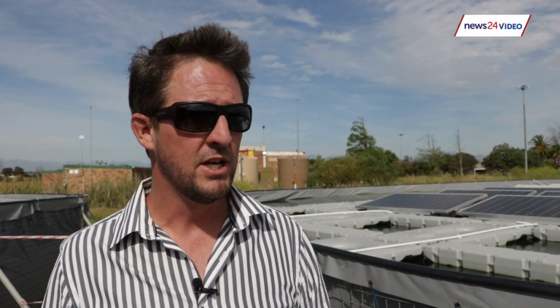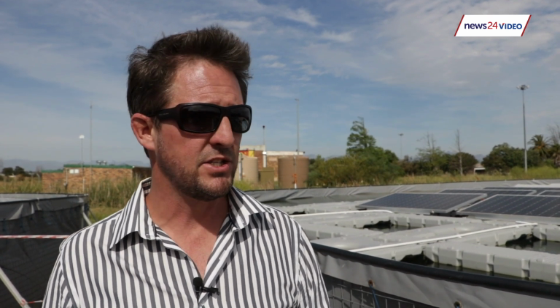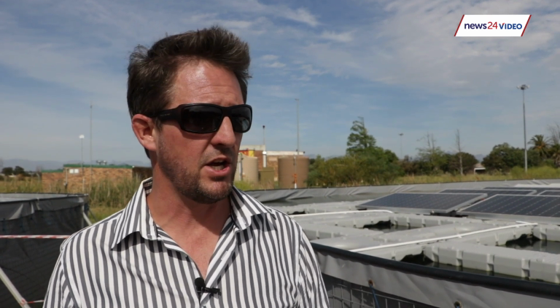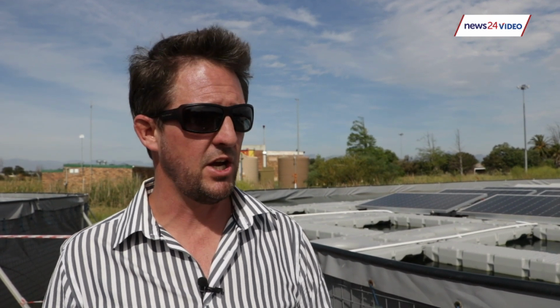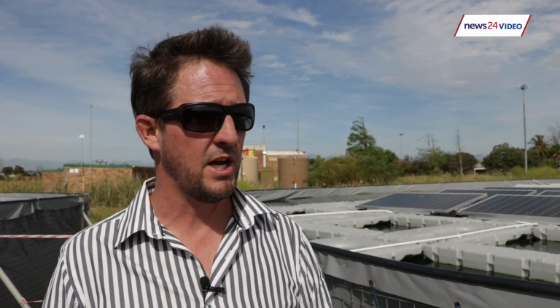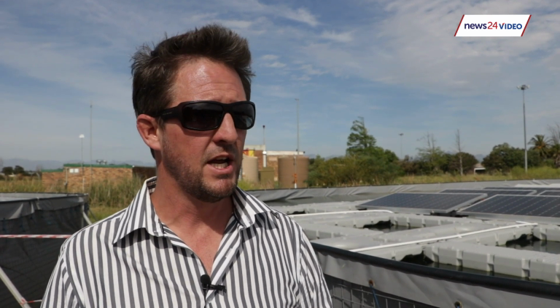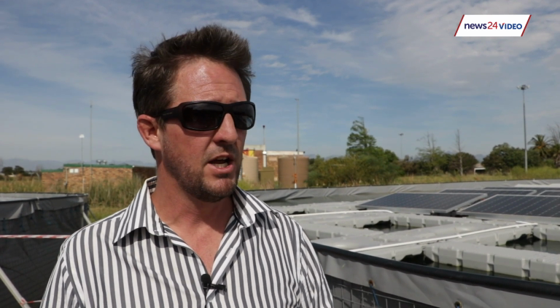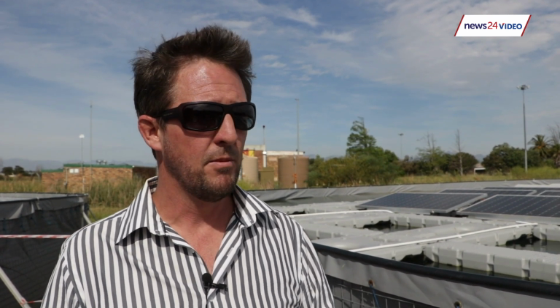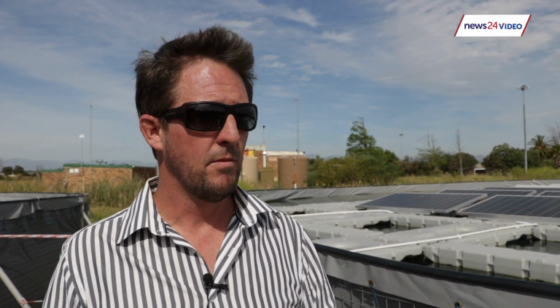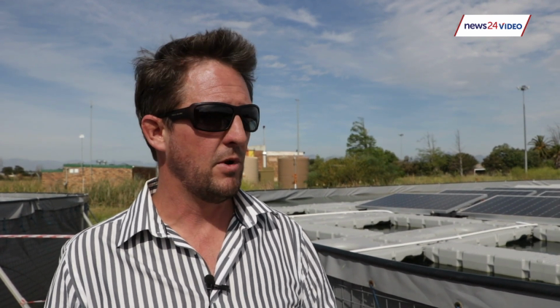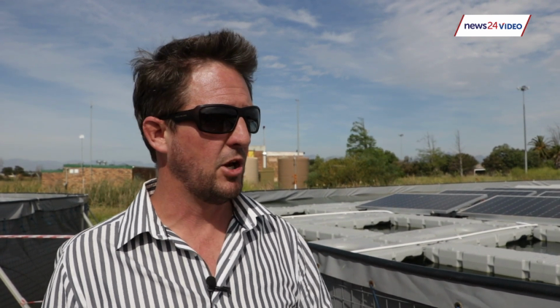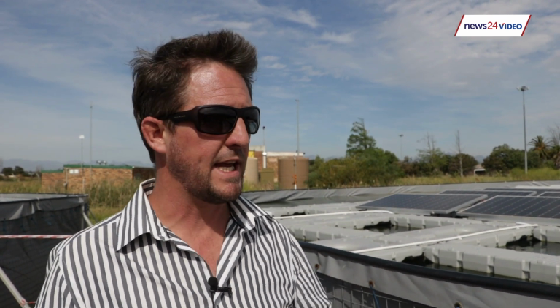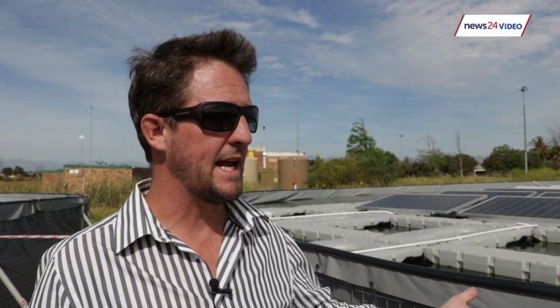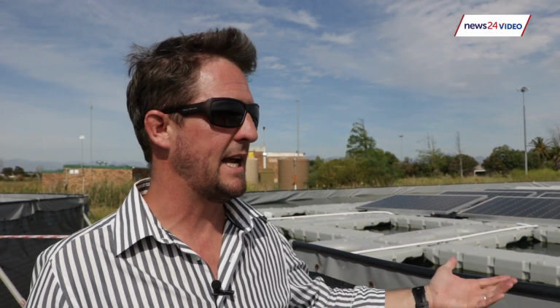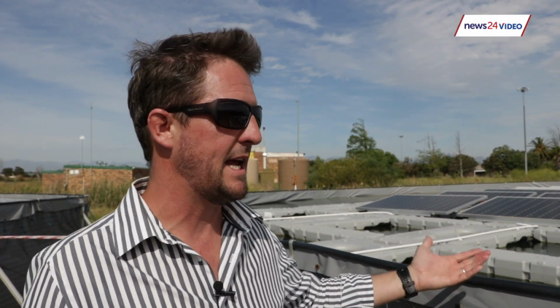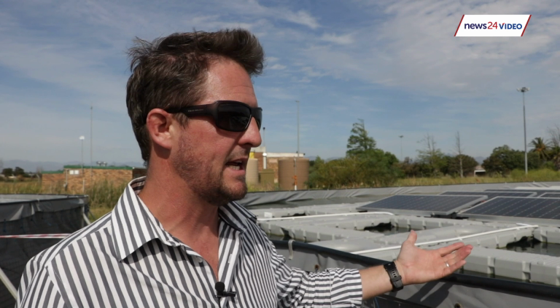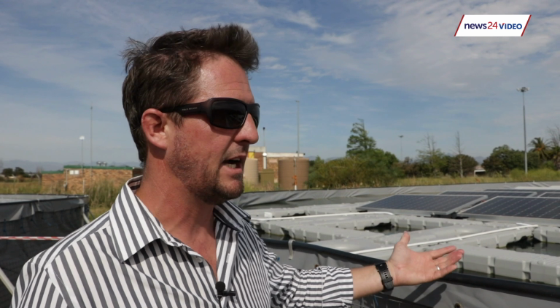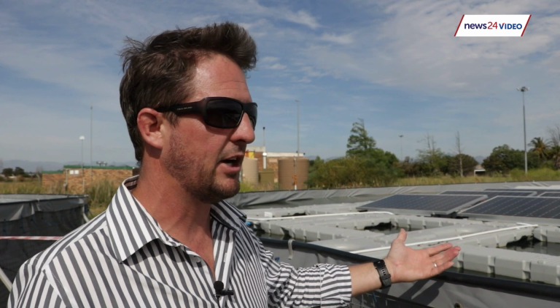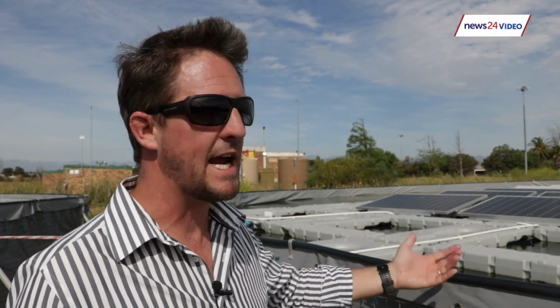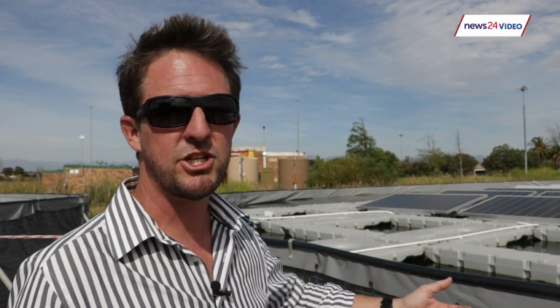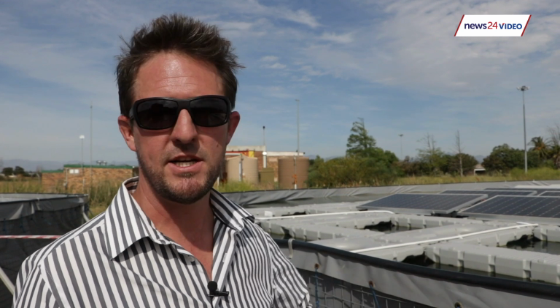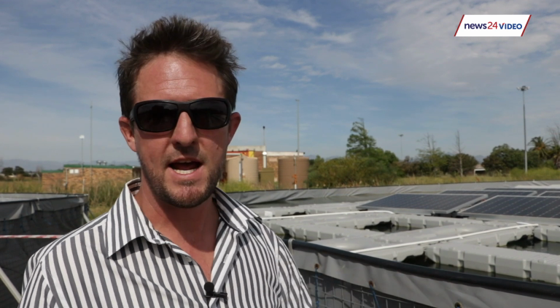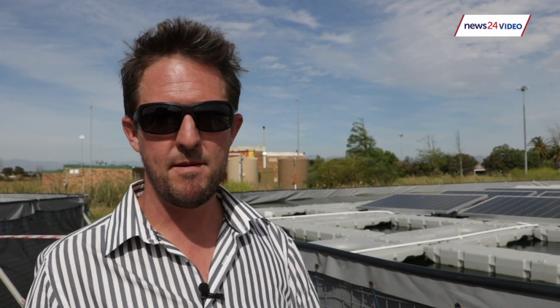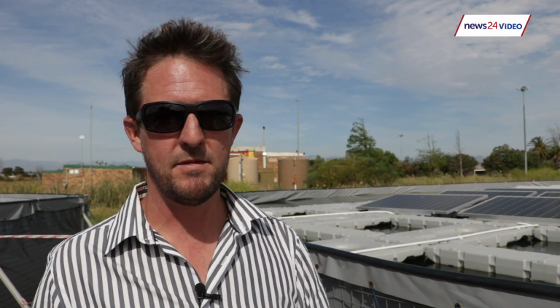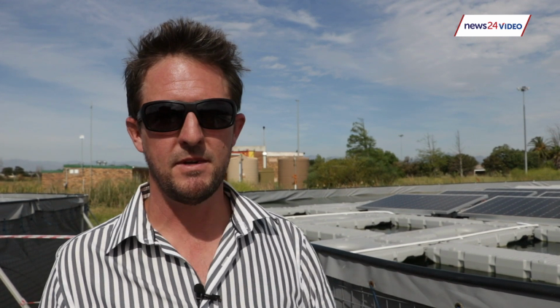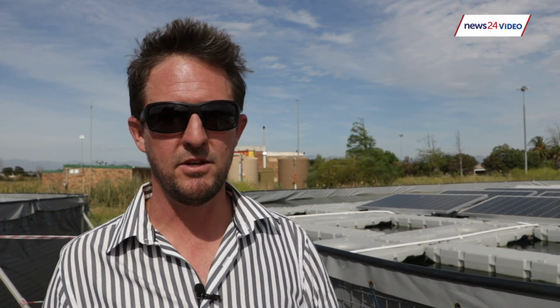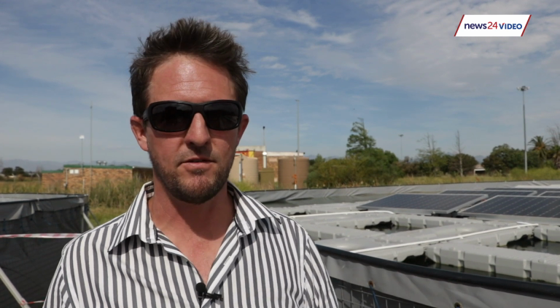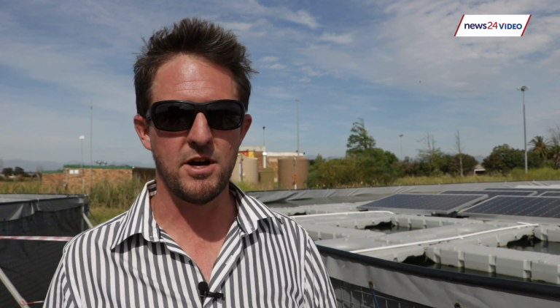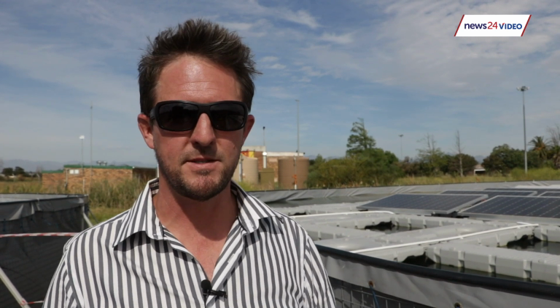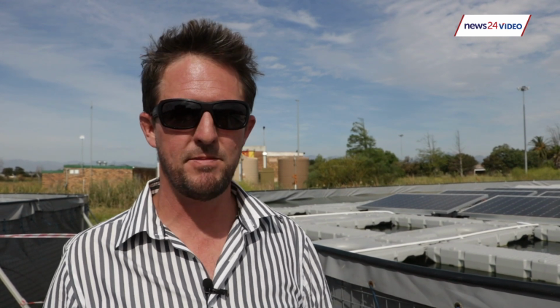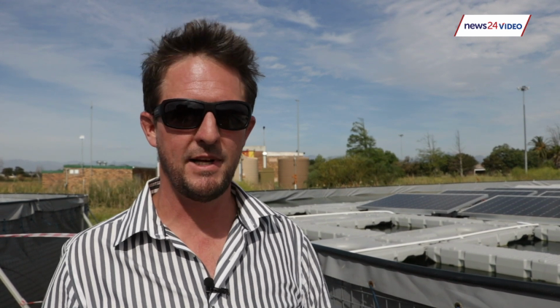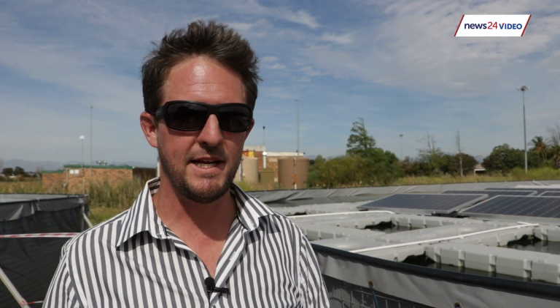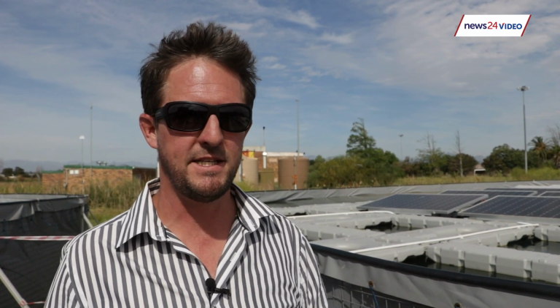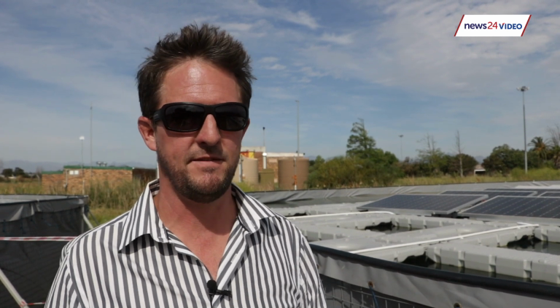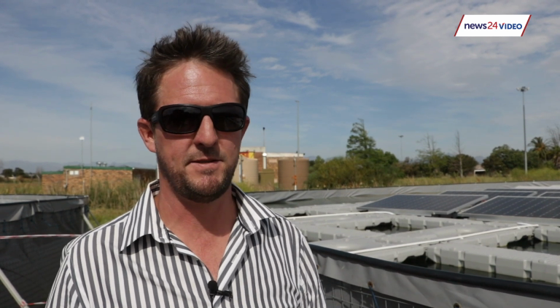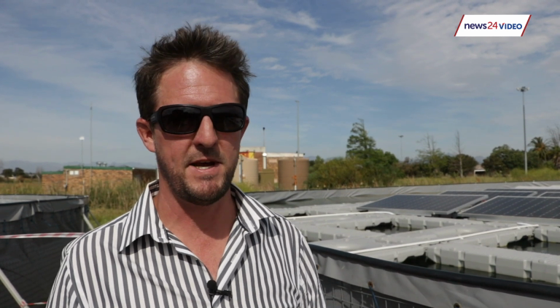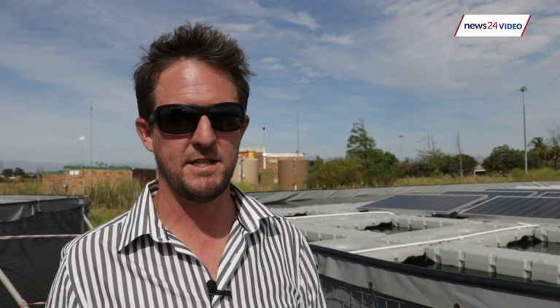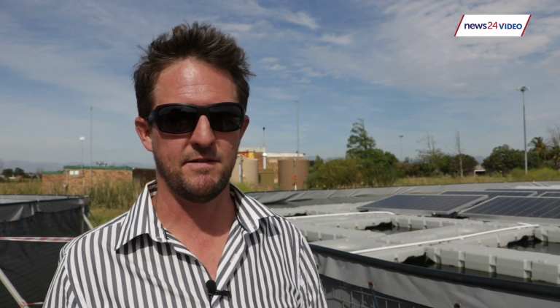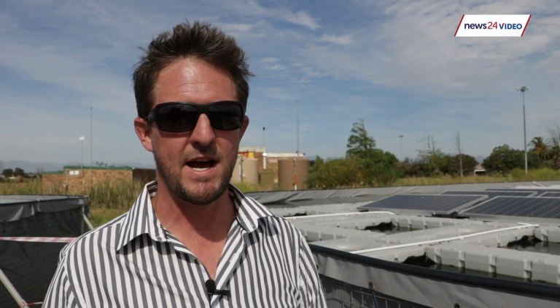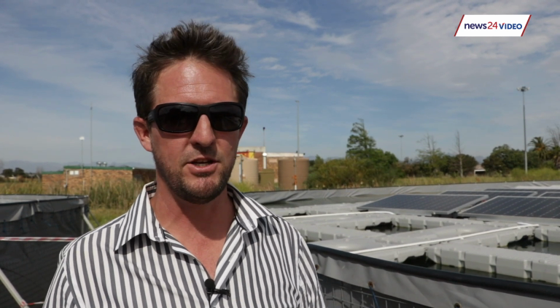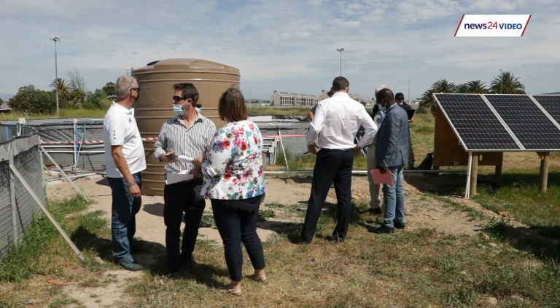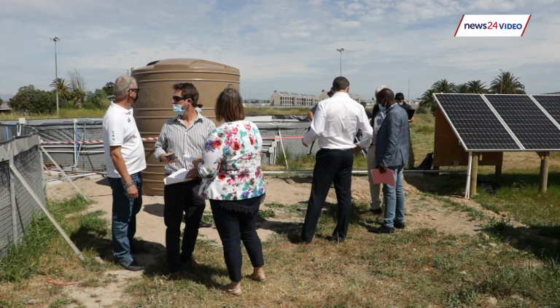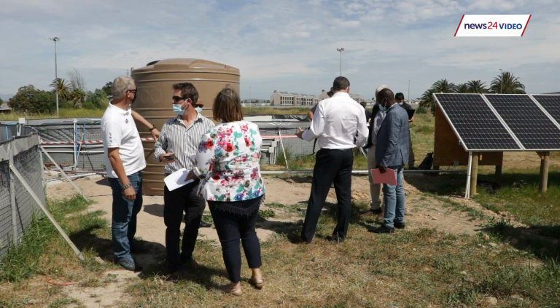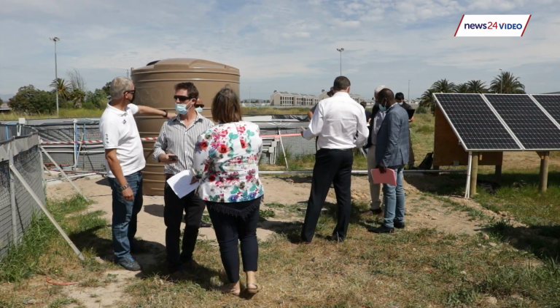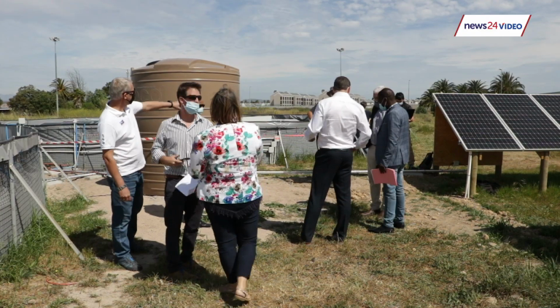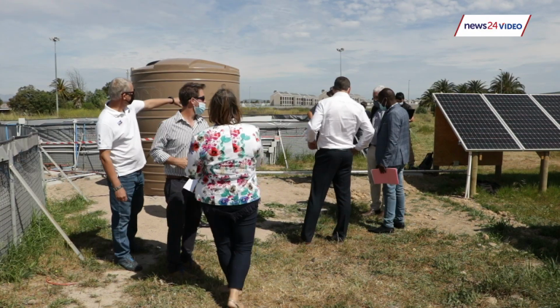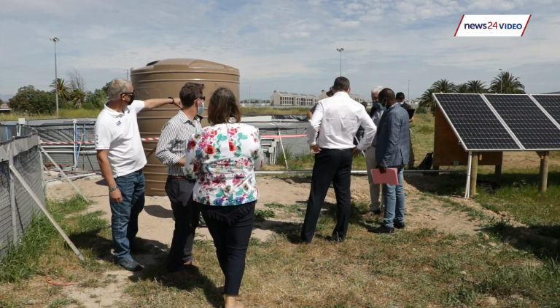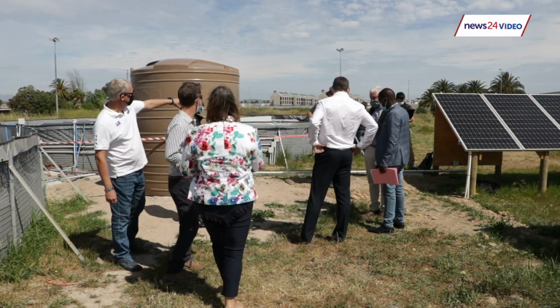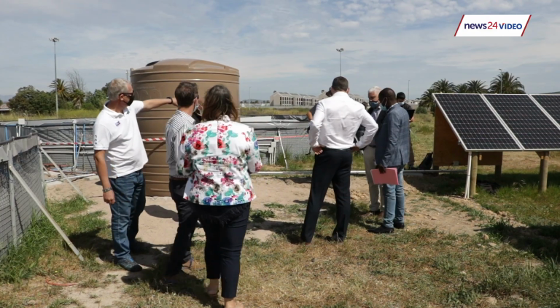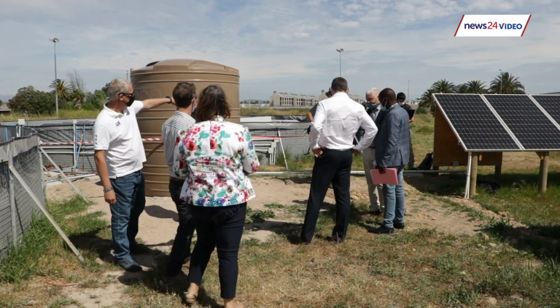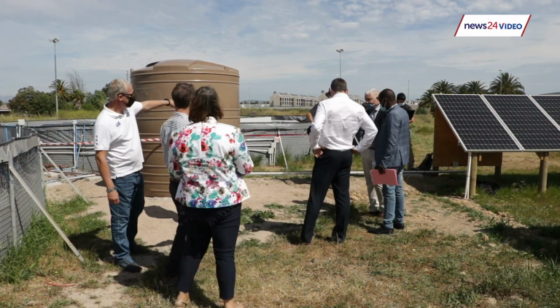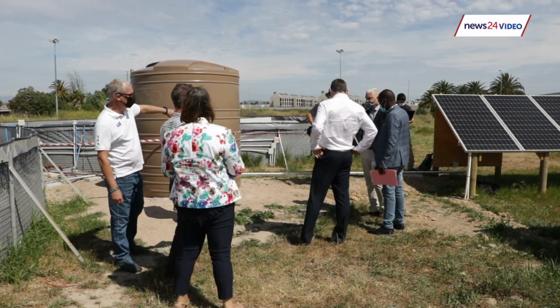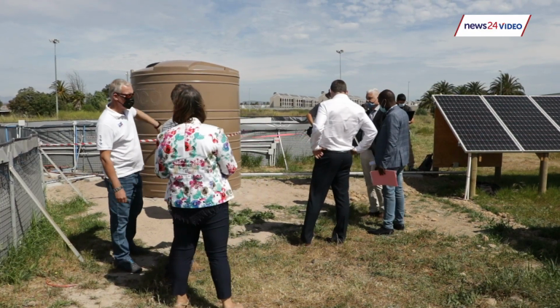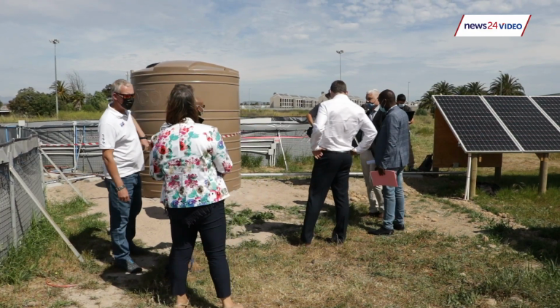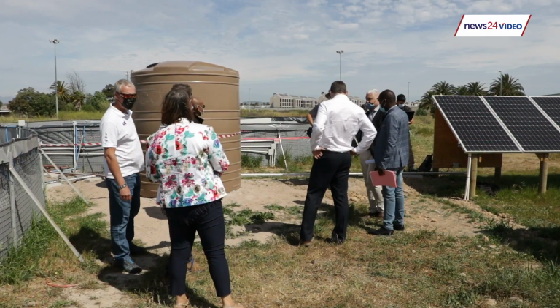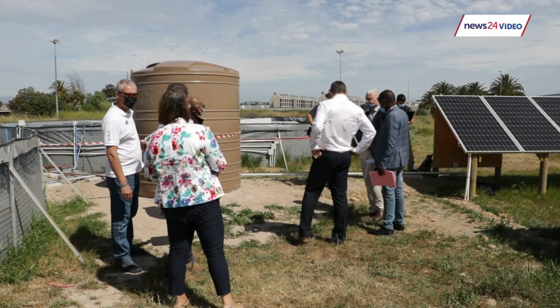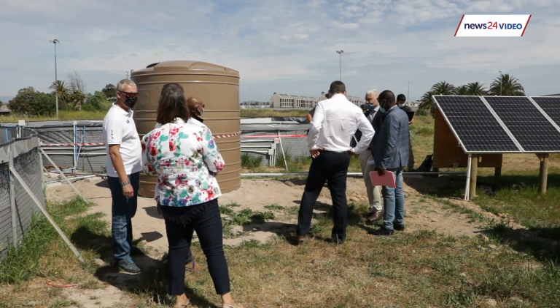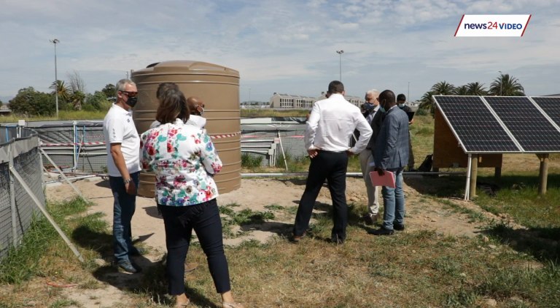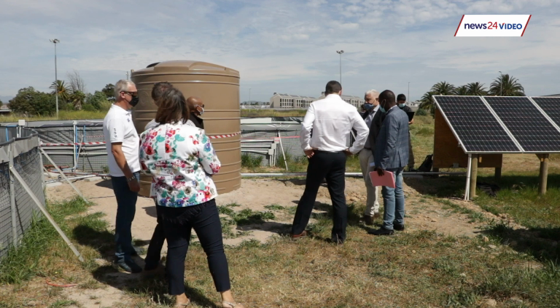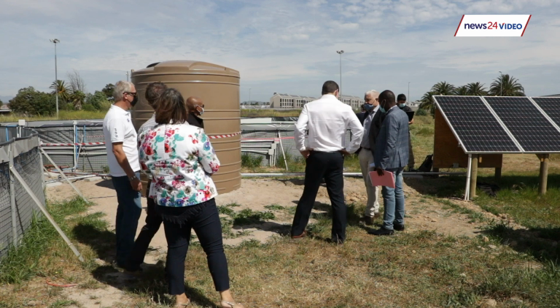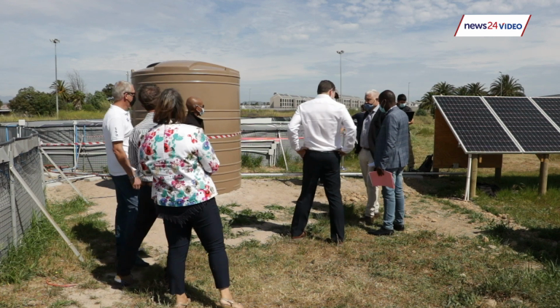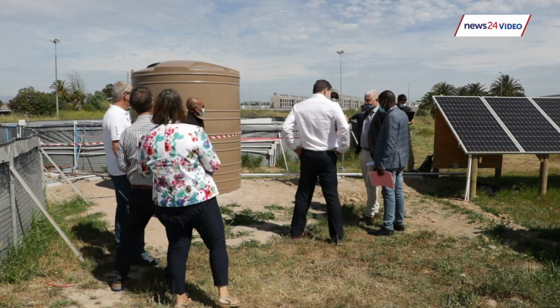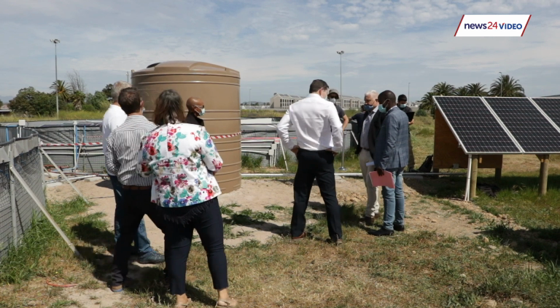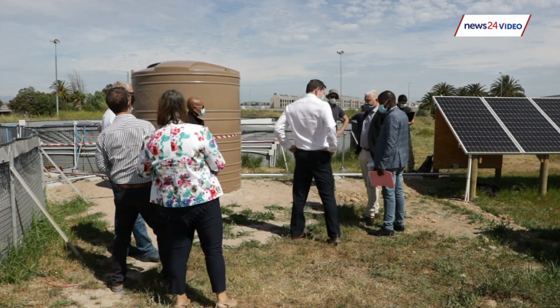So looking at an irrigation dam, you've got plenty of space — unused space that can be utilised for floating solar.